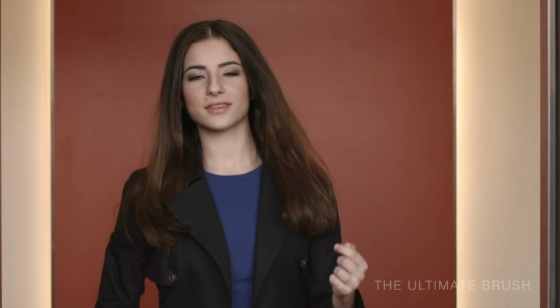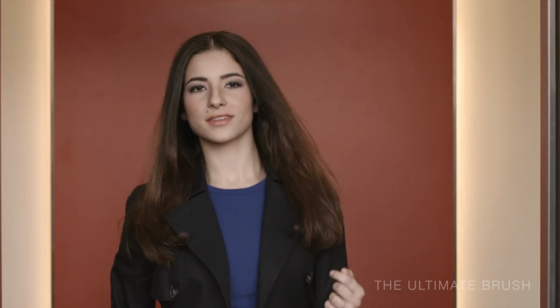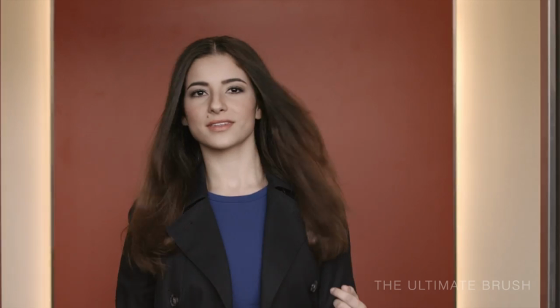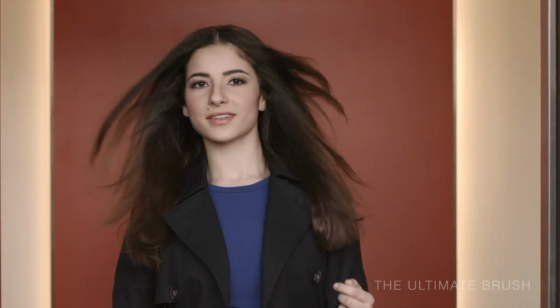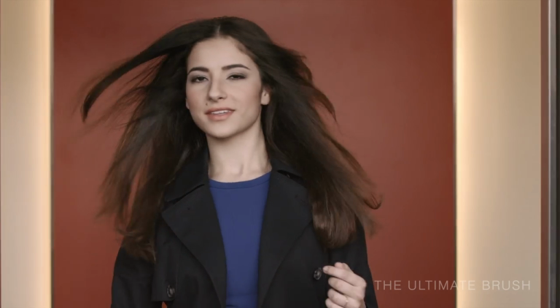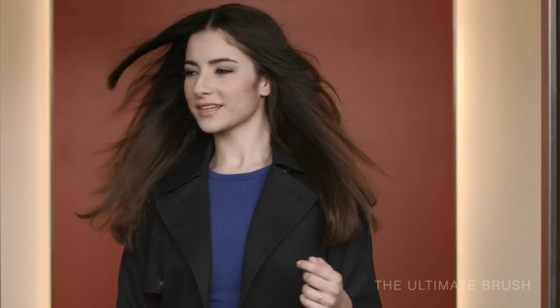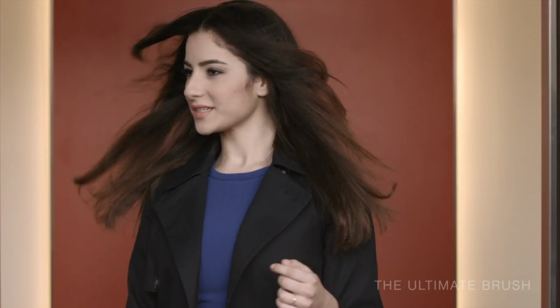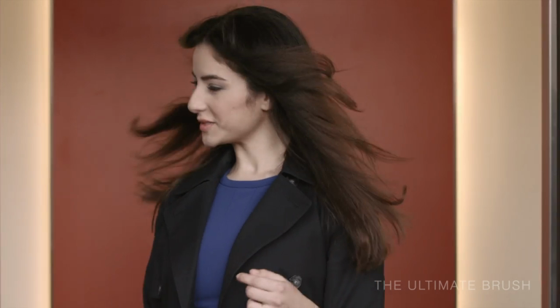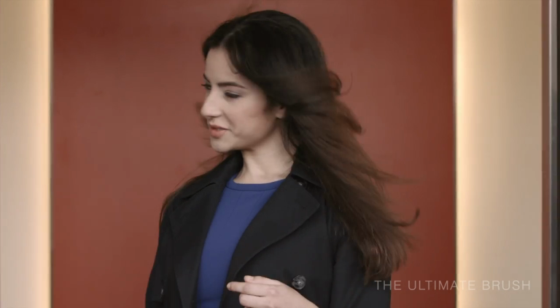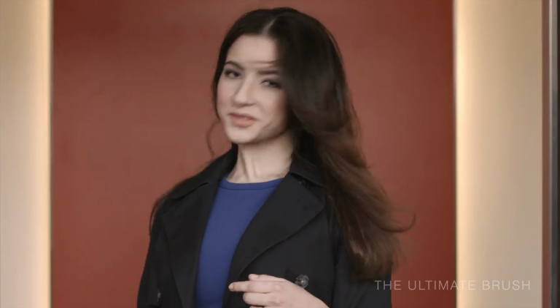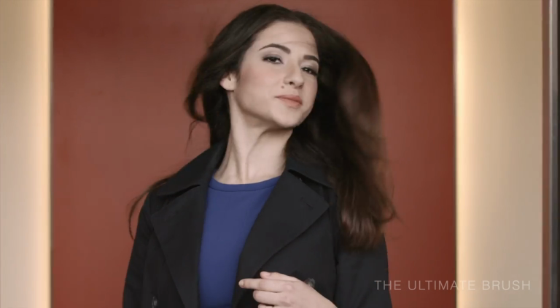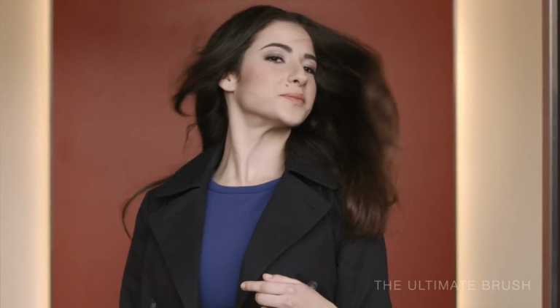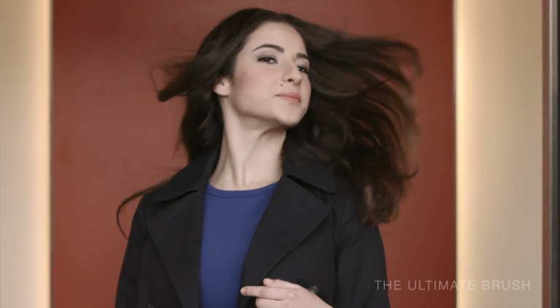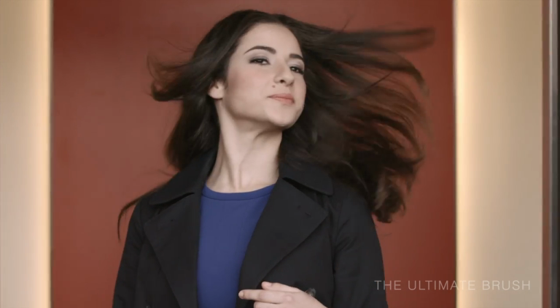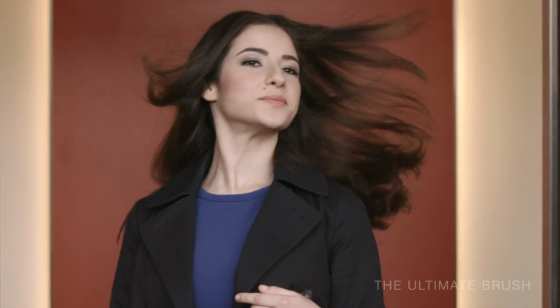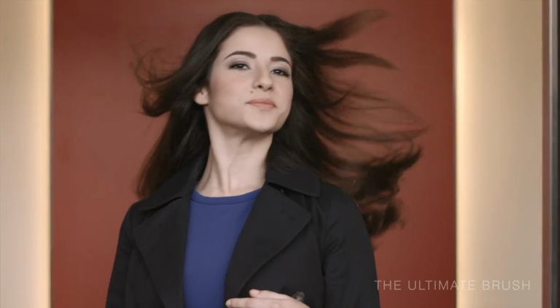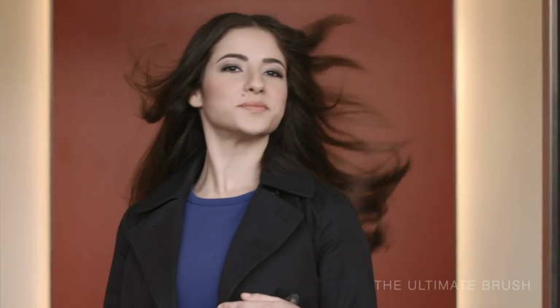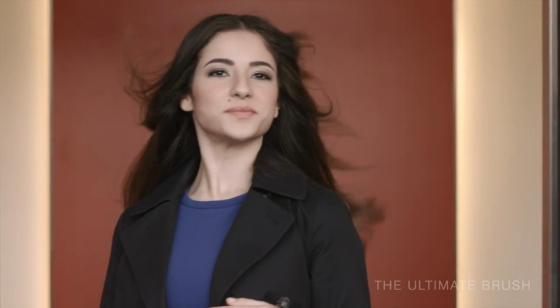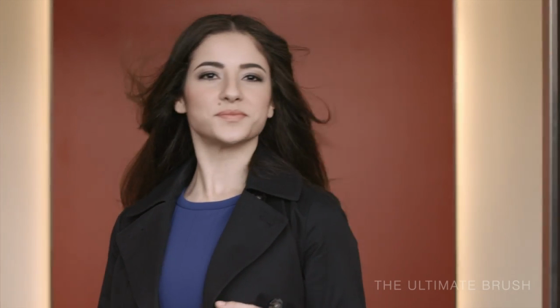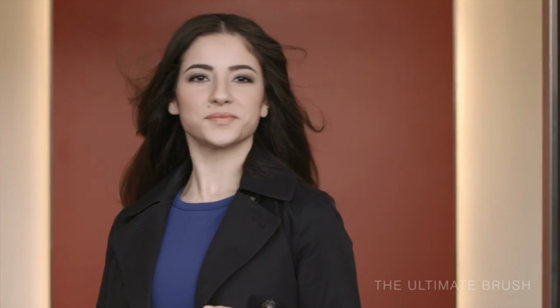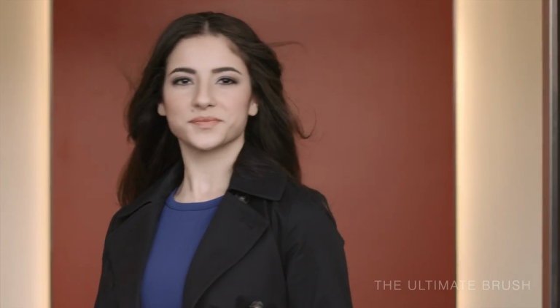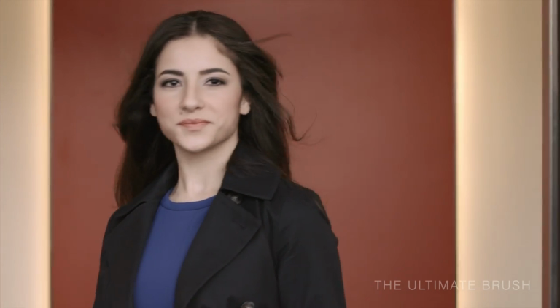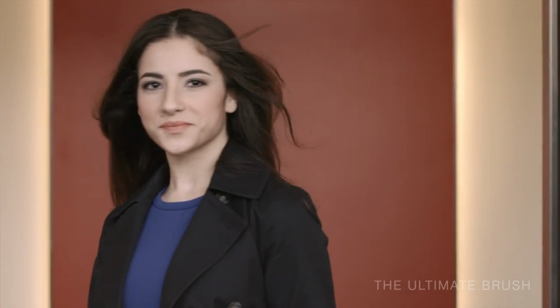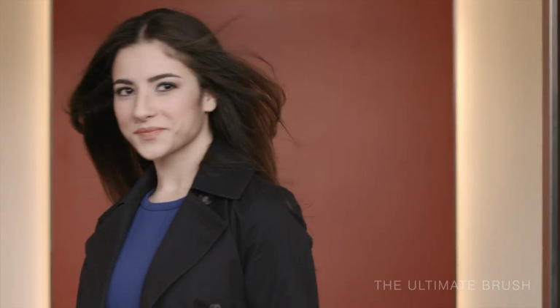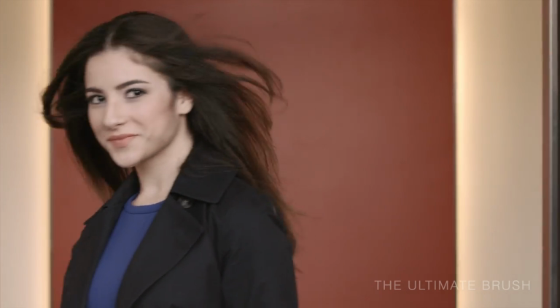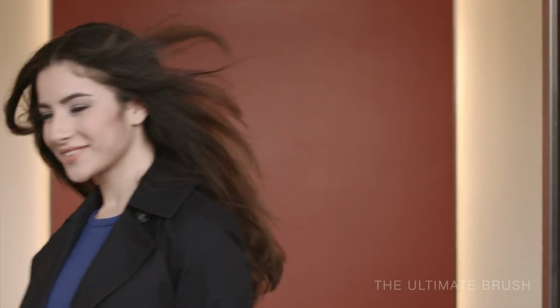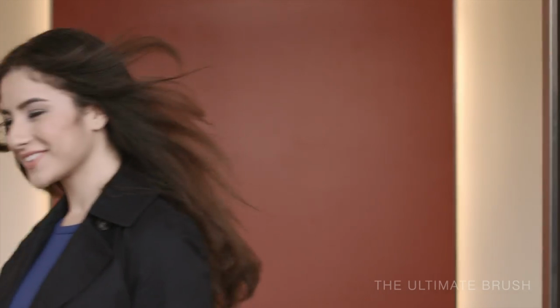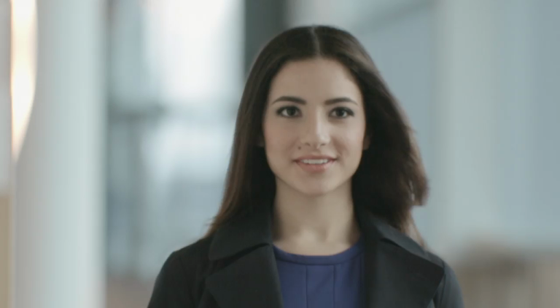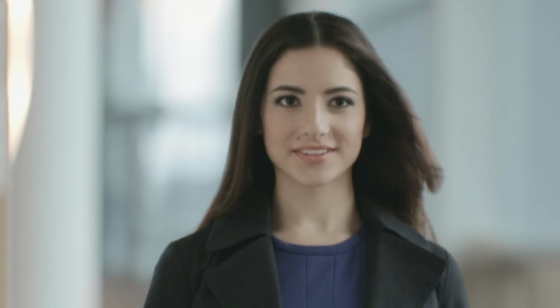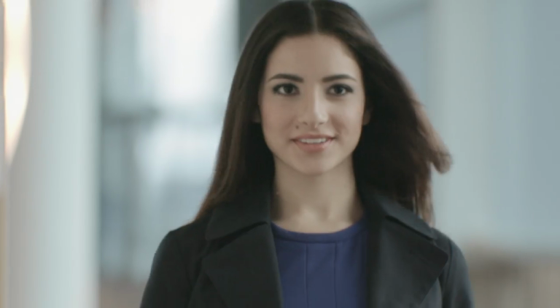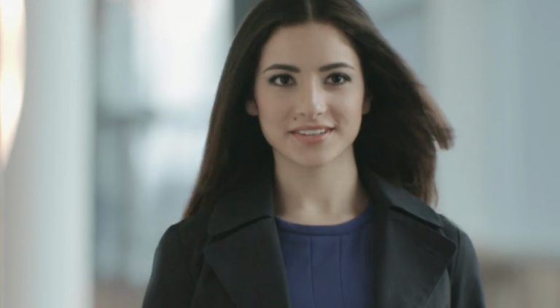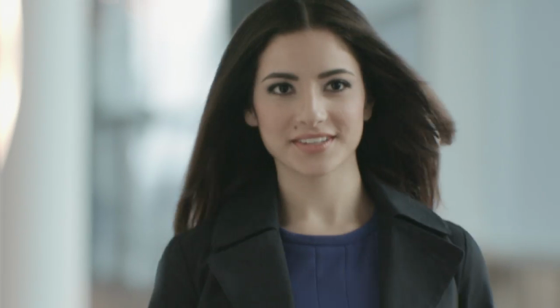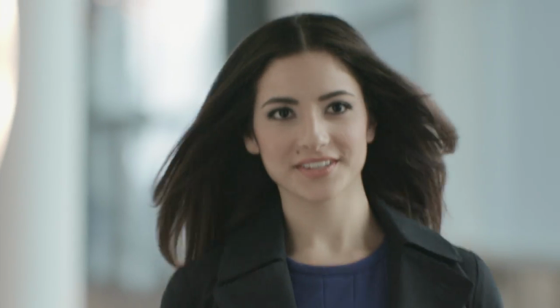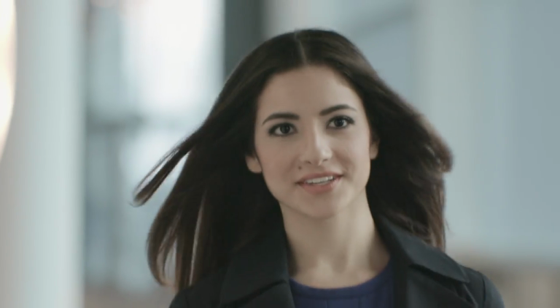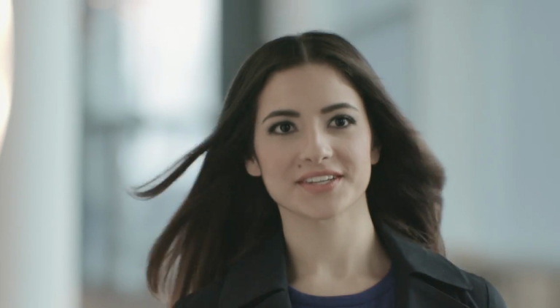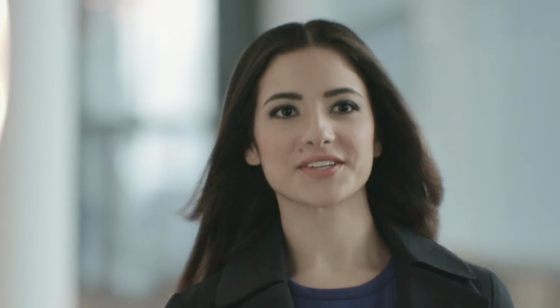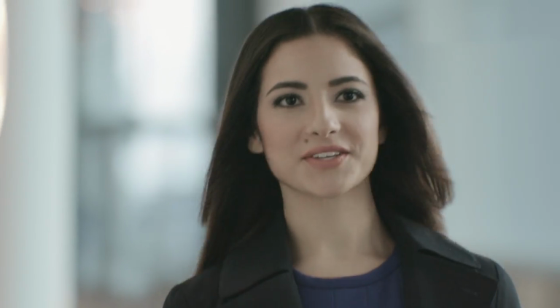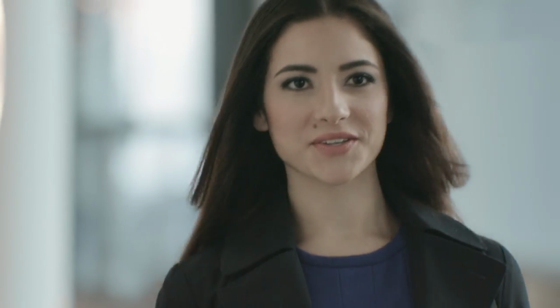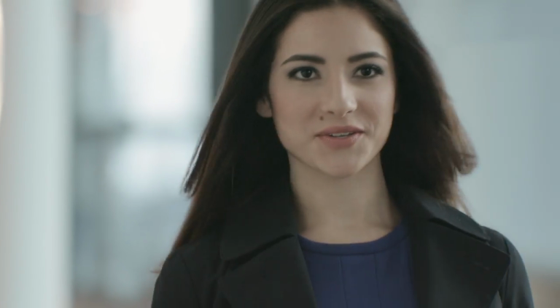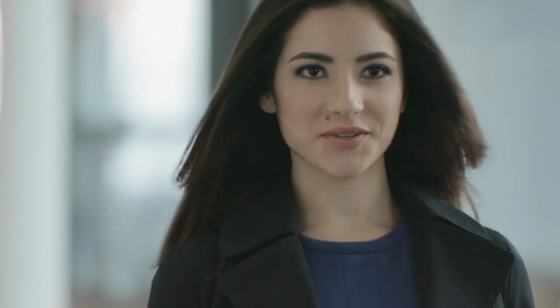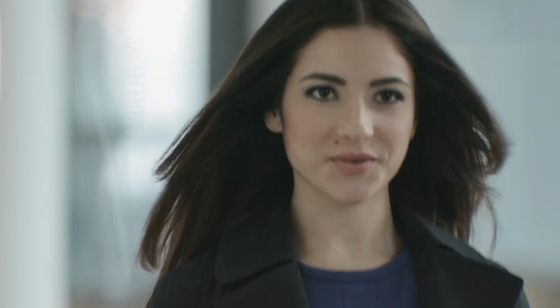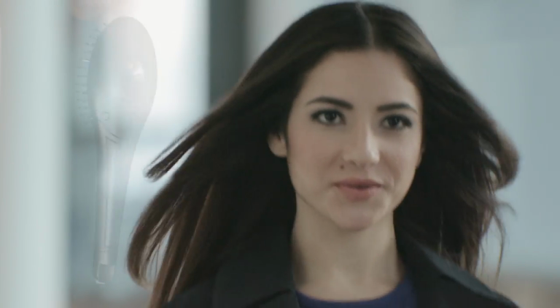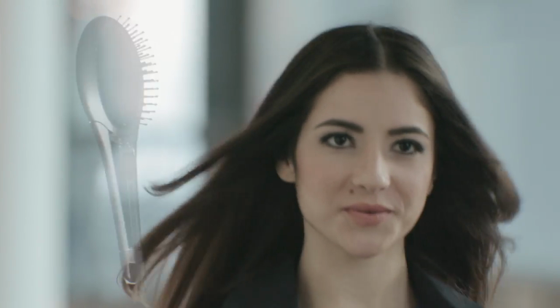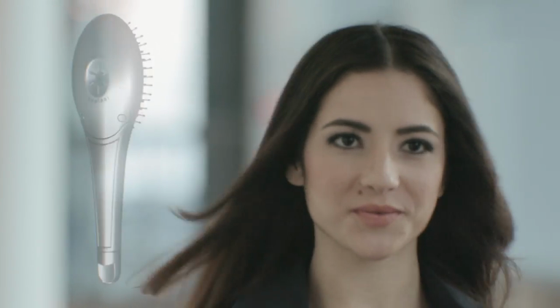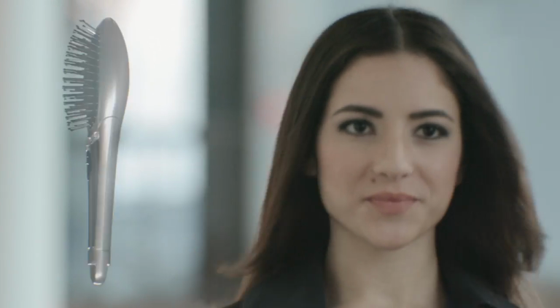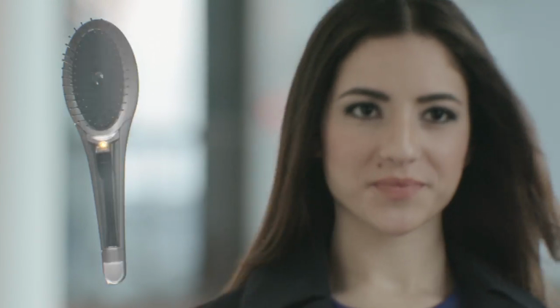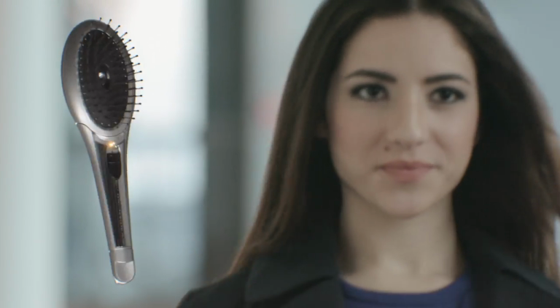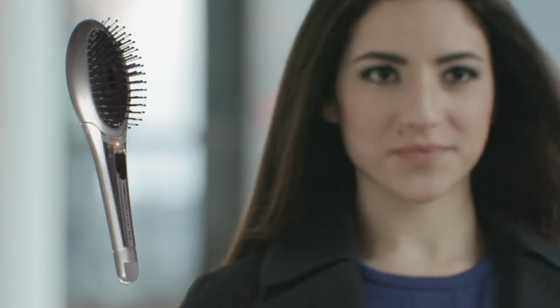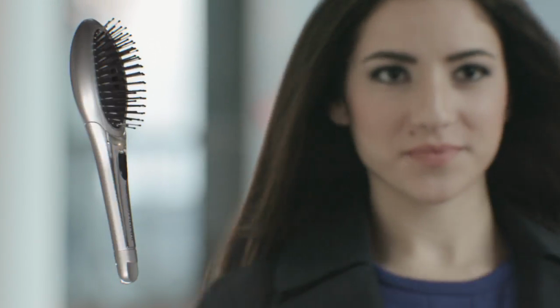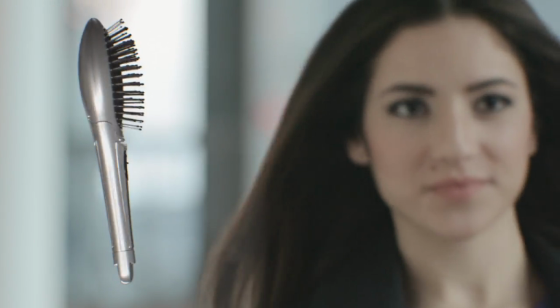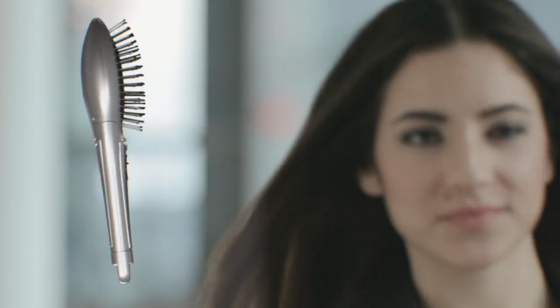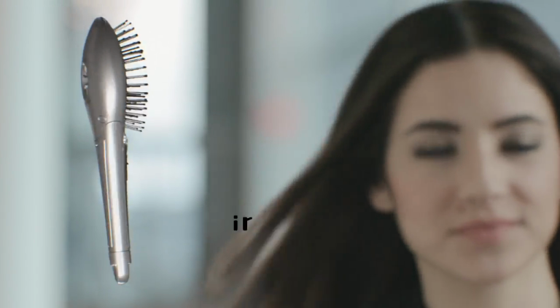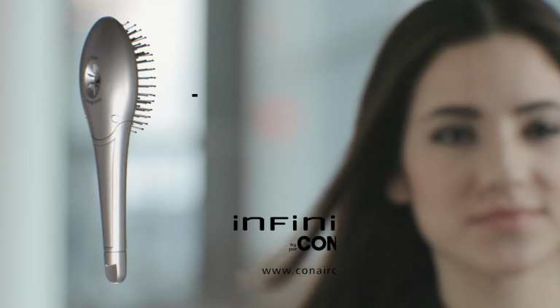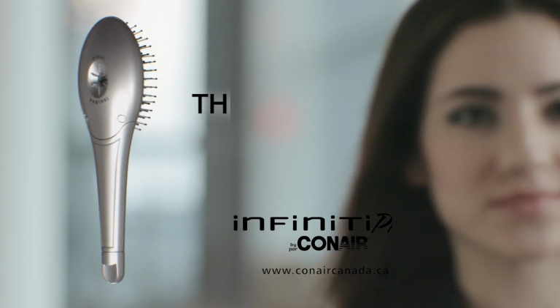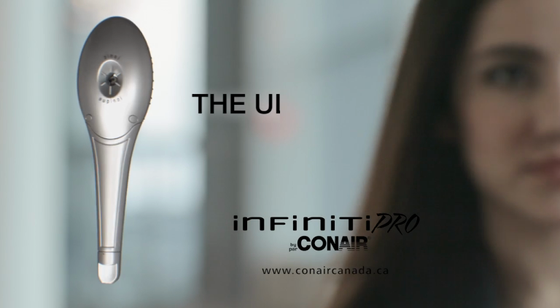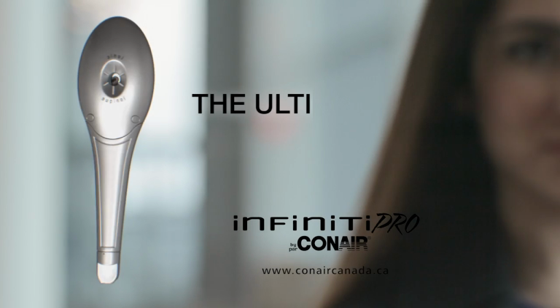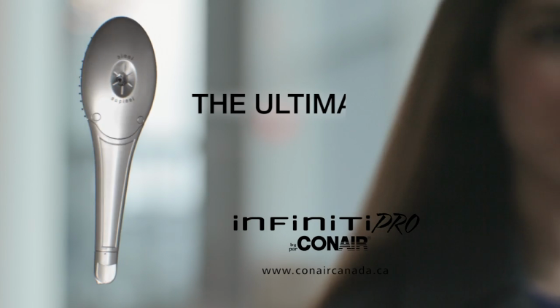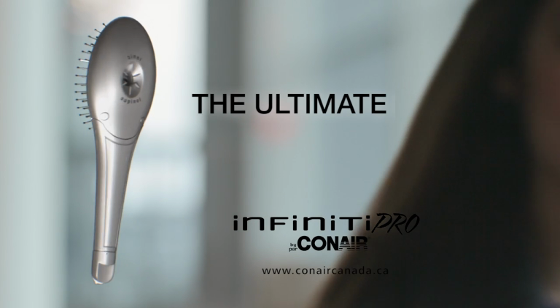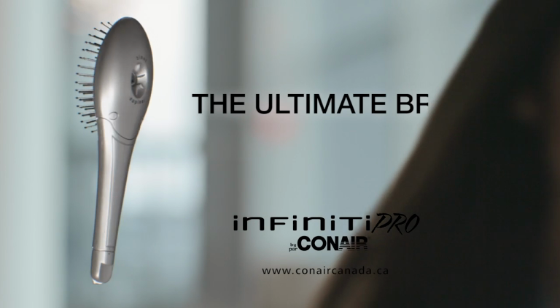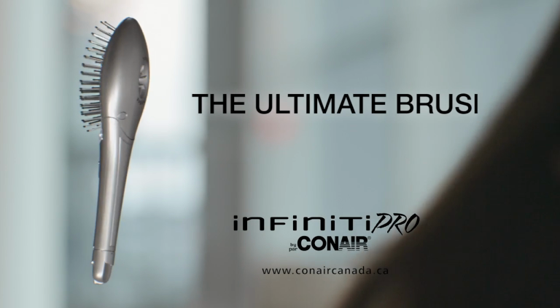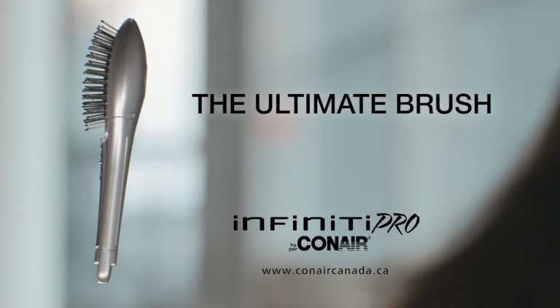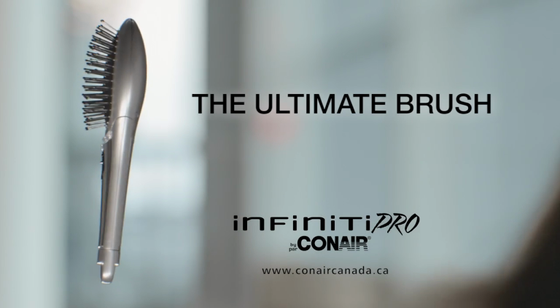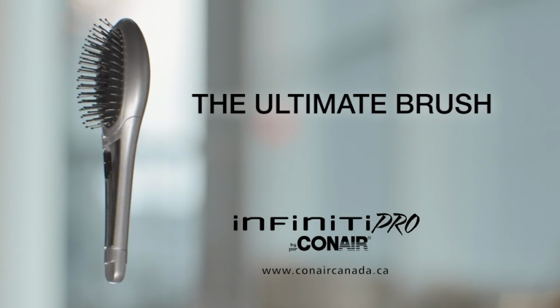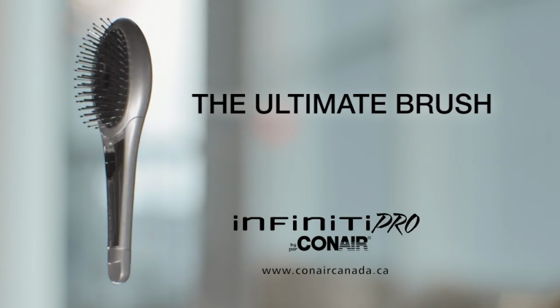Beautiful hair, anytime, anywhere. The Ultimate Brush from Infinity Pro by Conair.